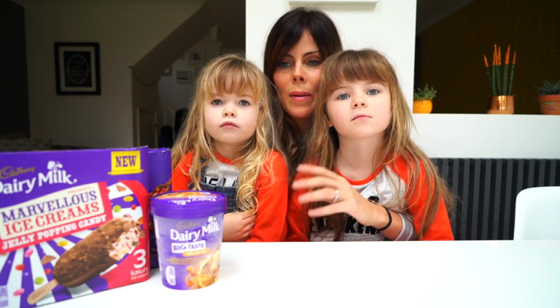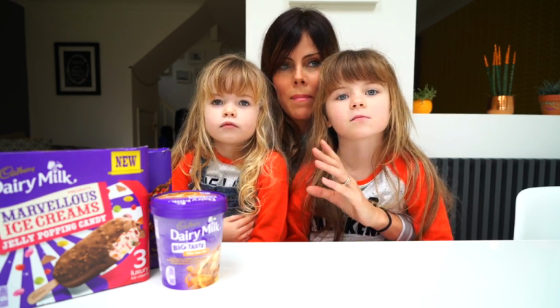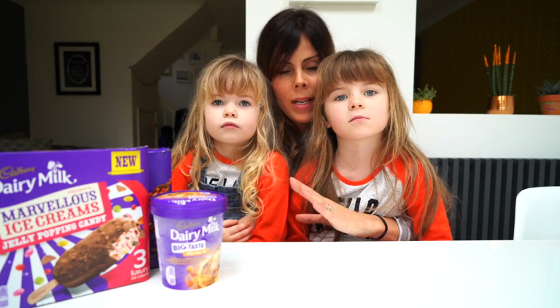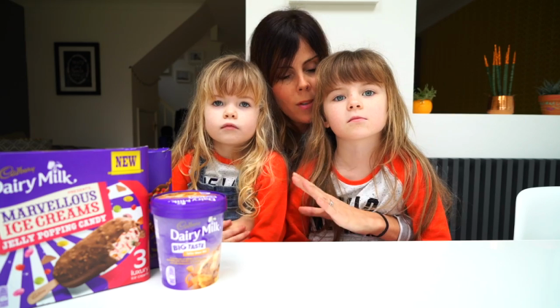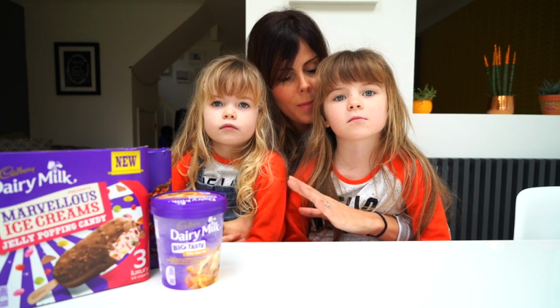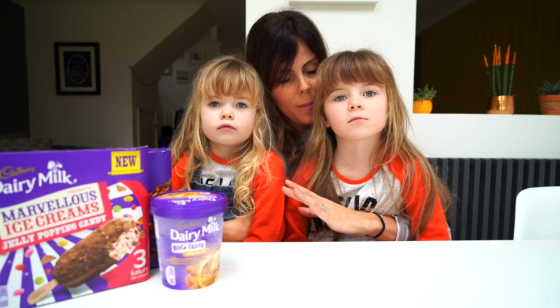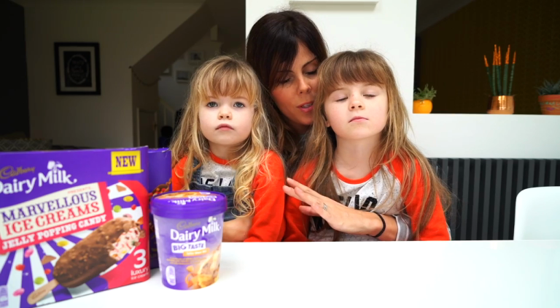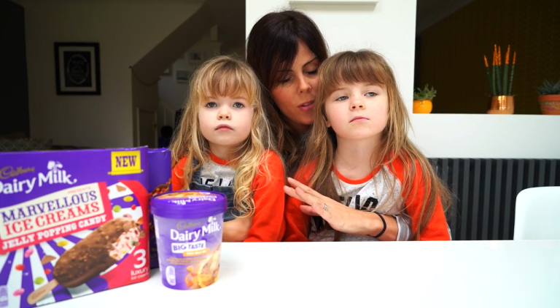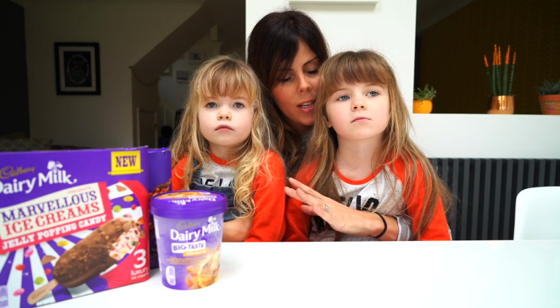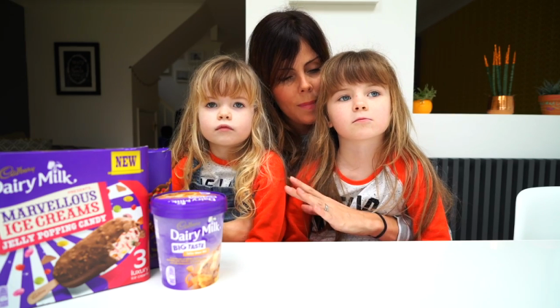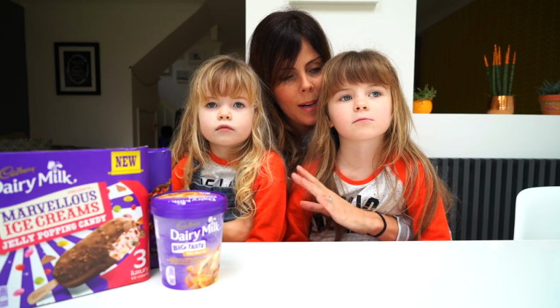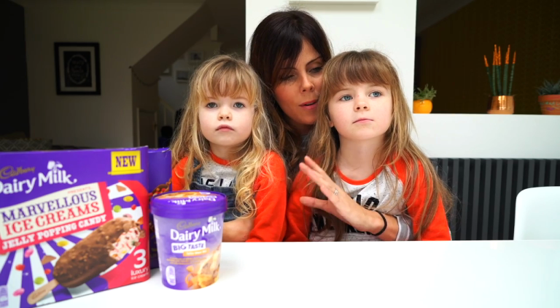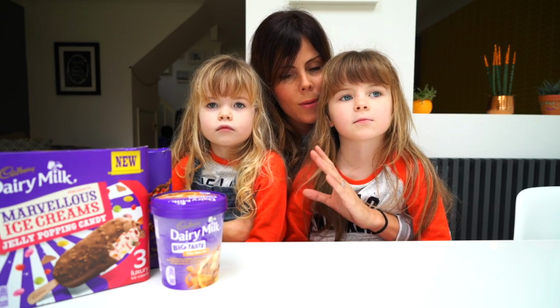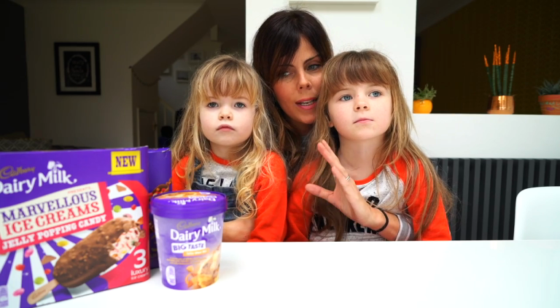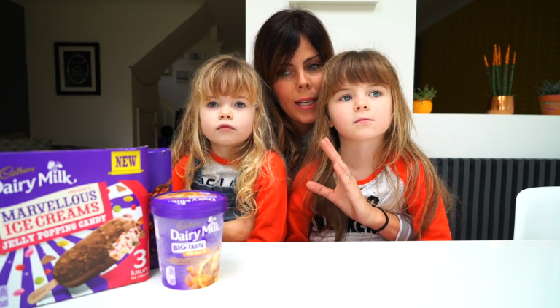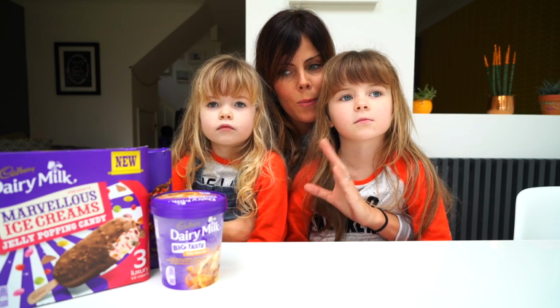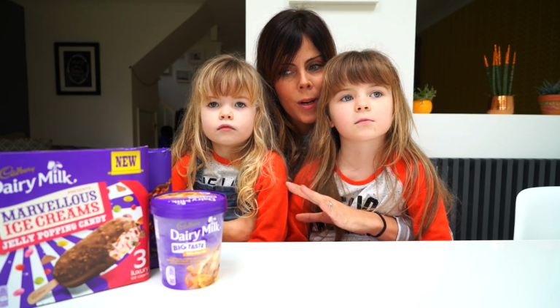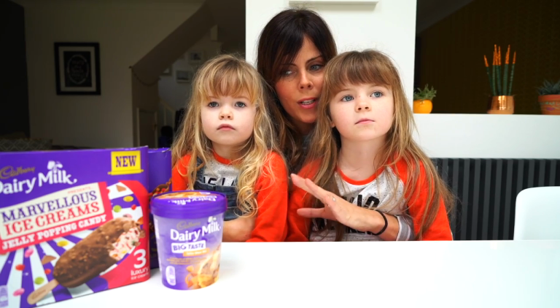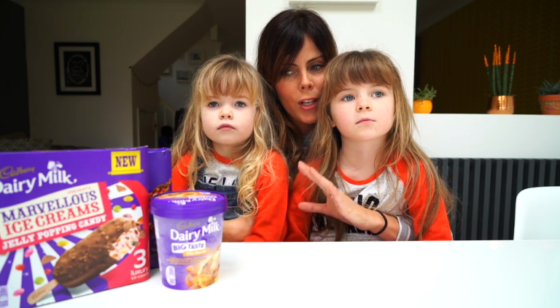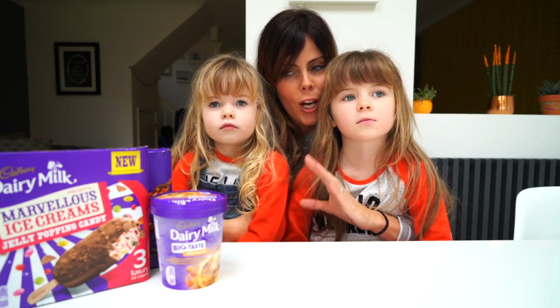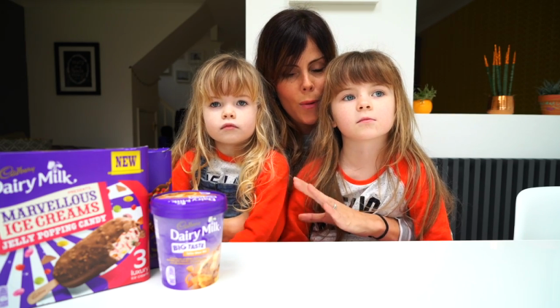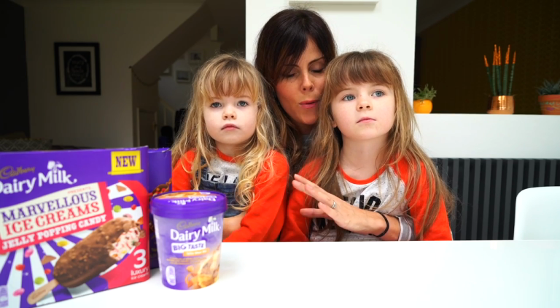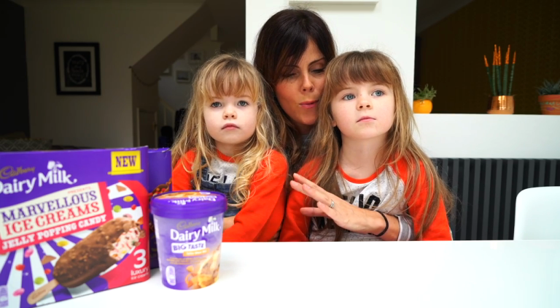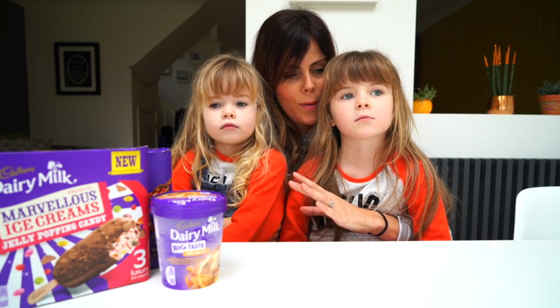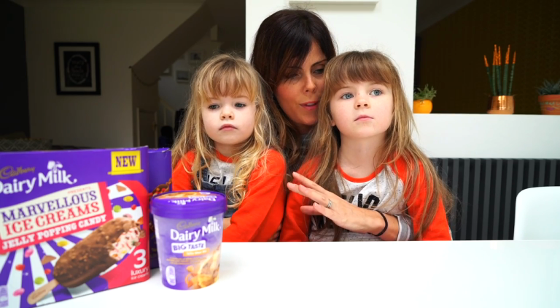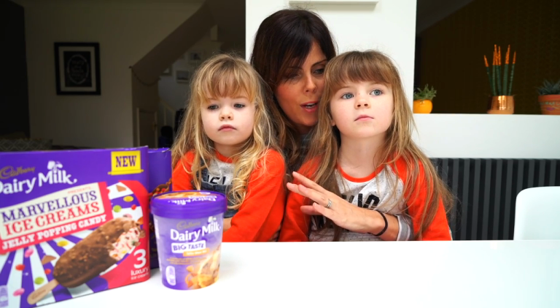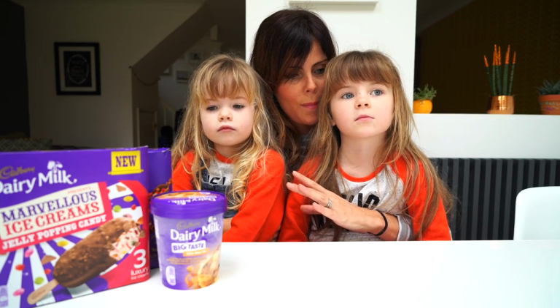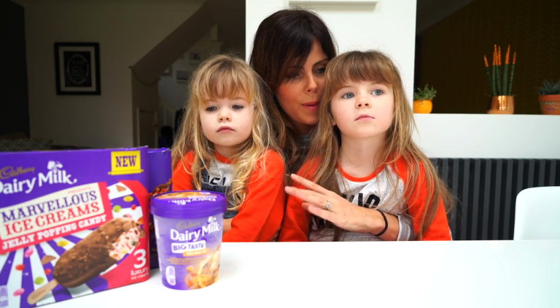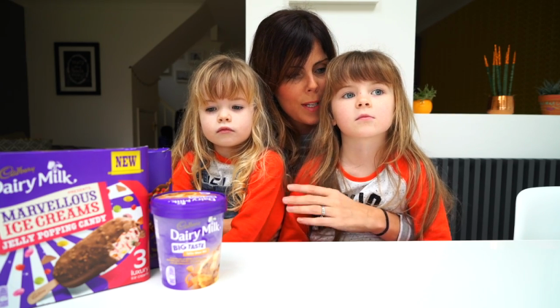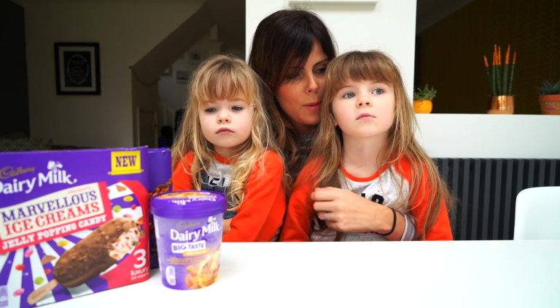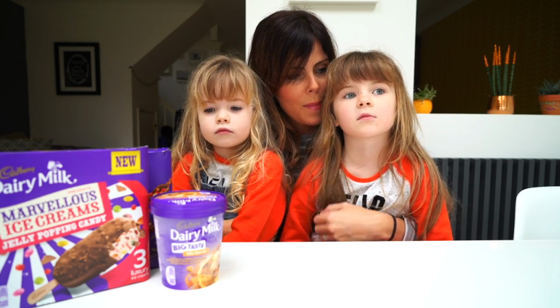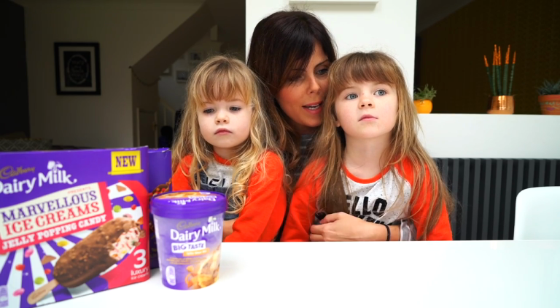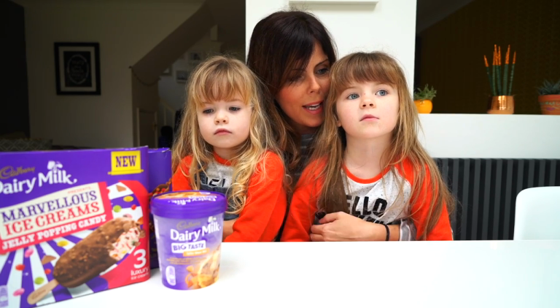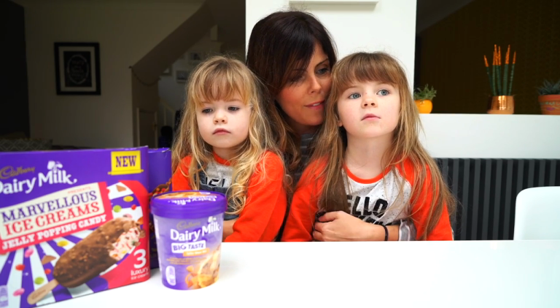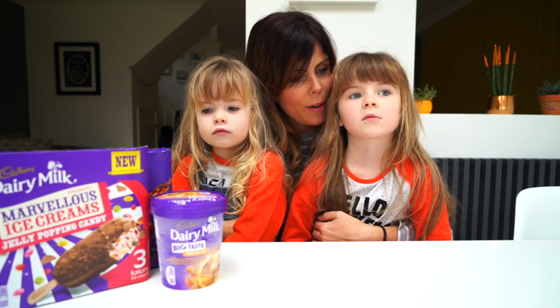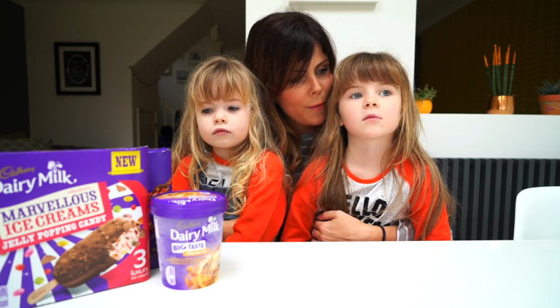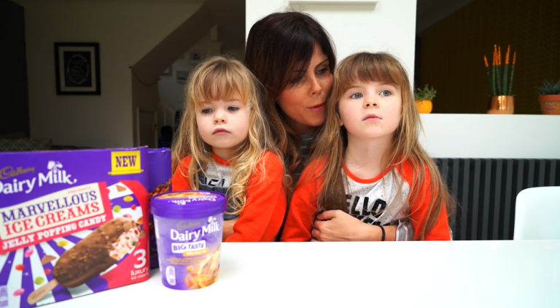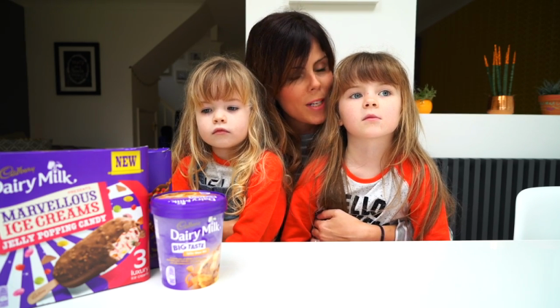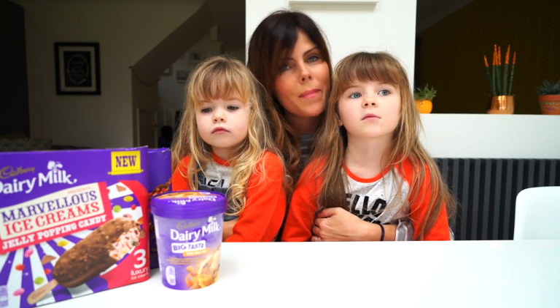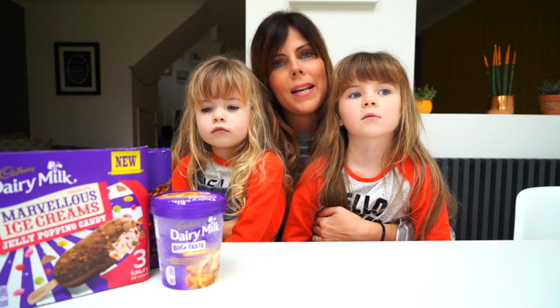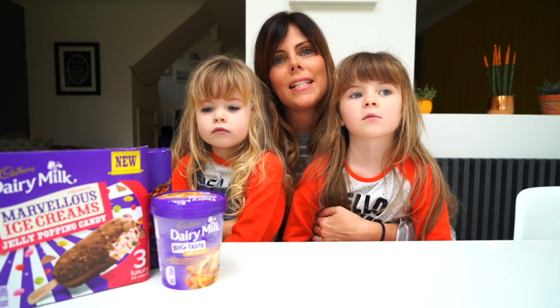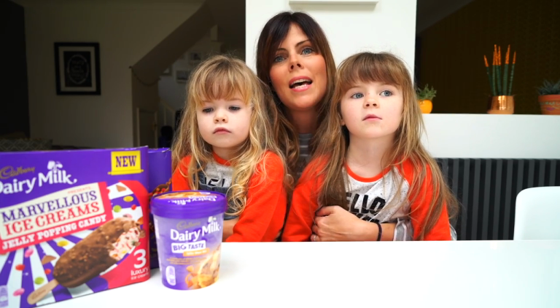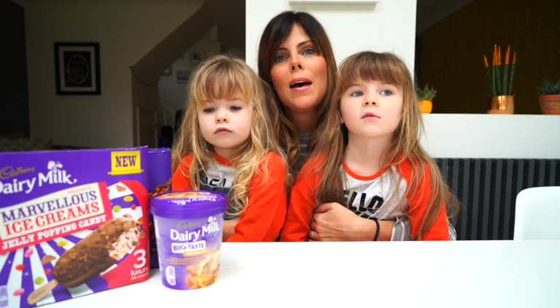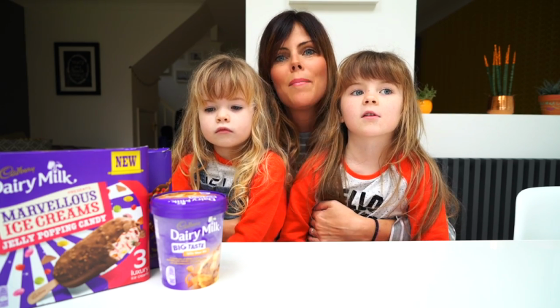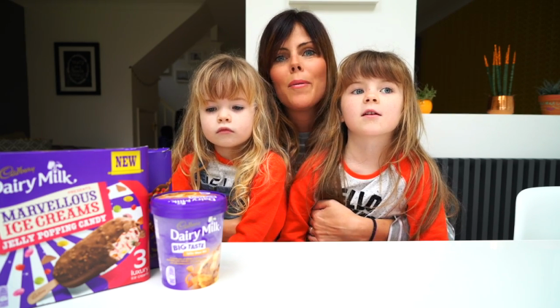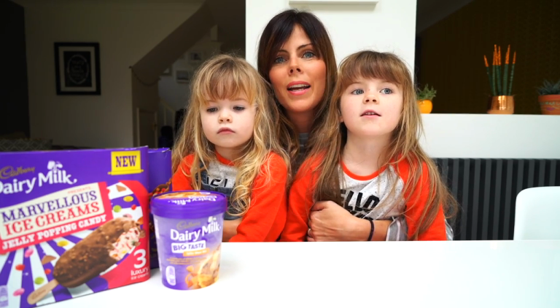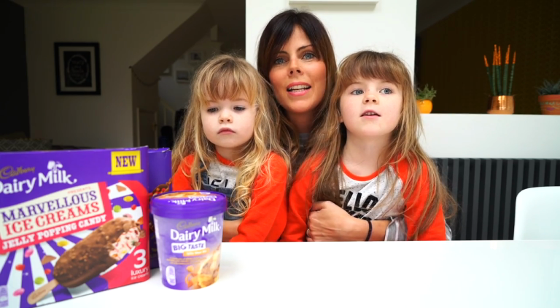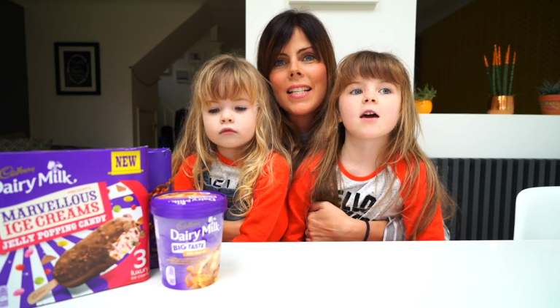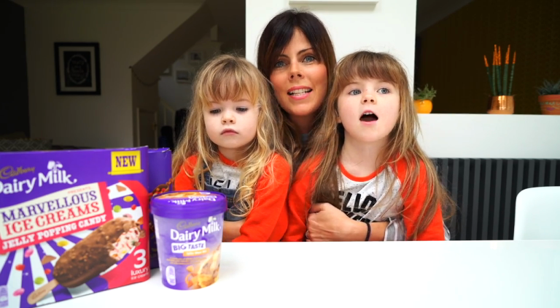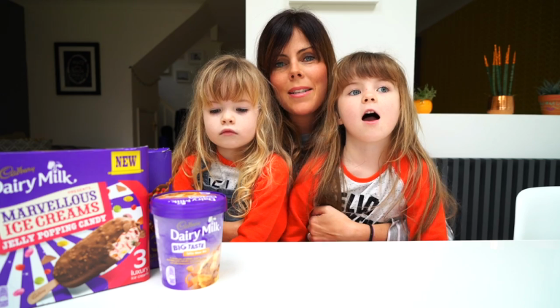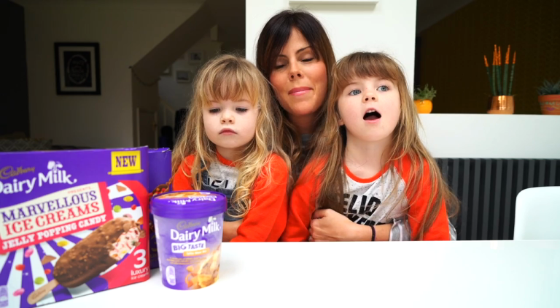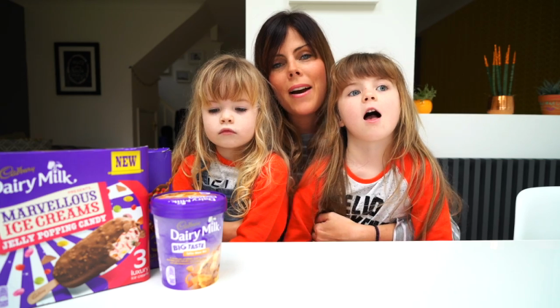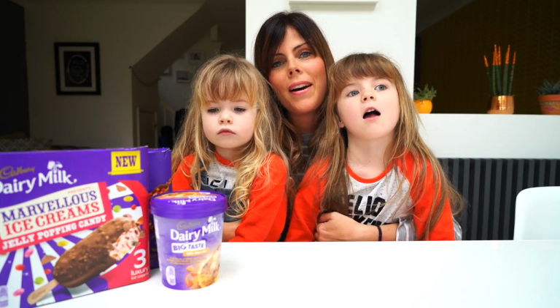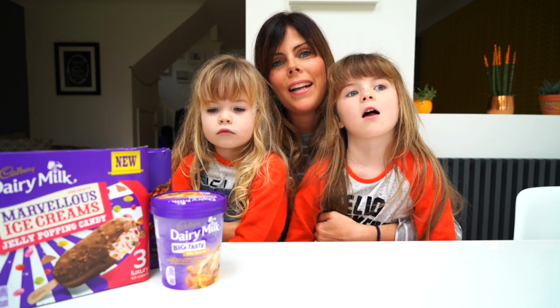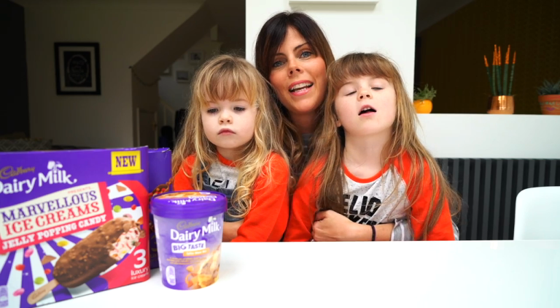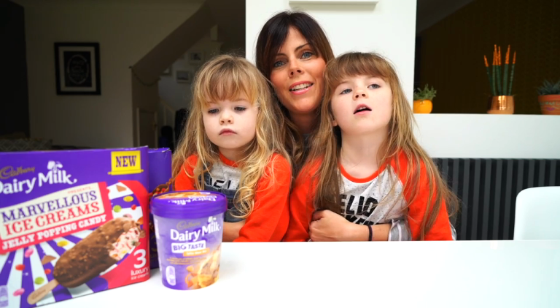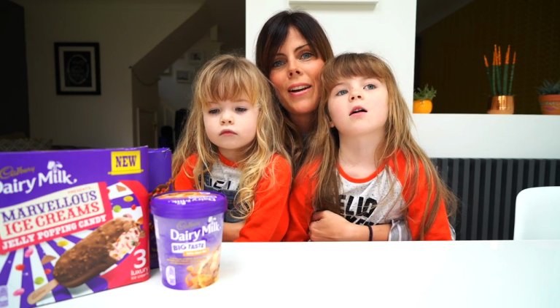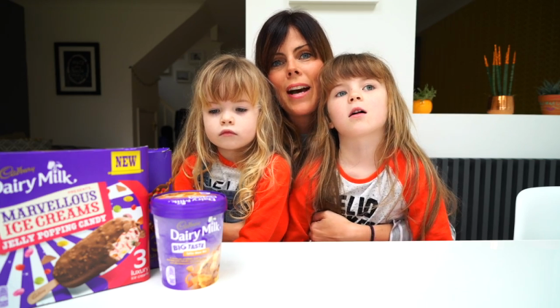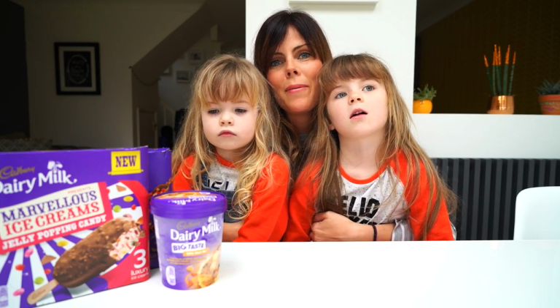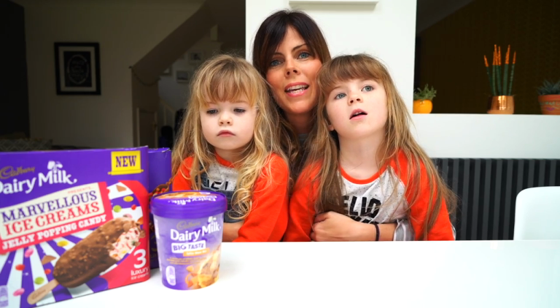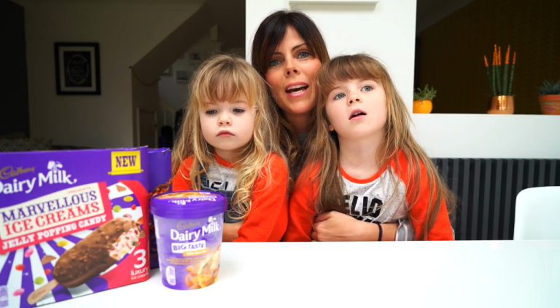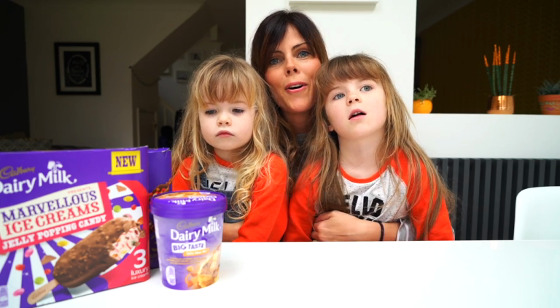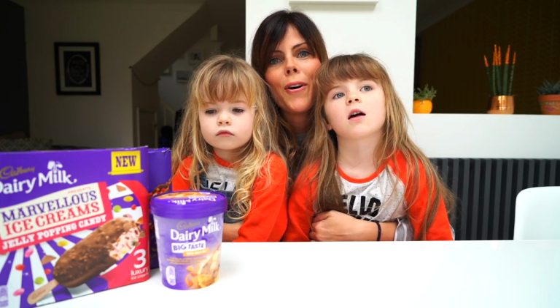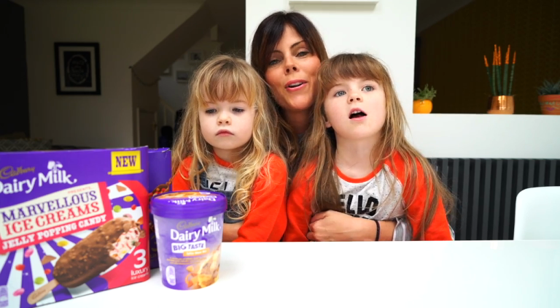We might not be able to try them all out in one go because we might get very full tummies, but we're going to test them out and let you know how we get on.